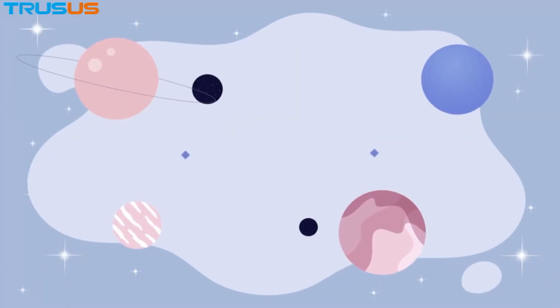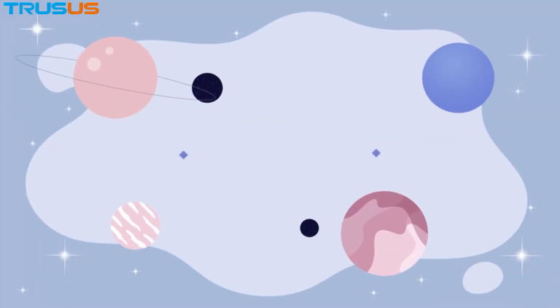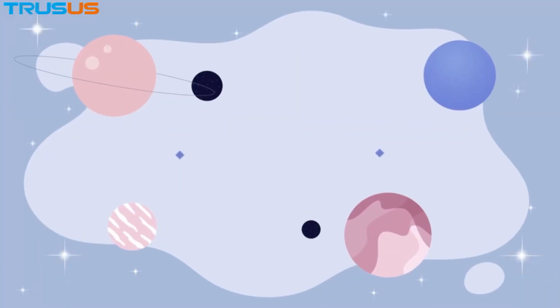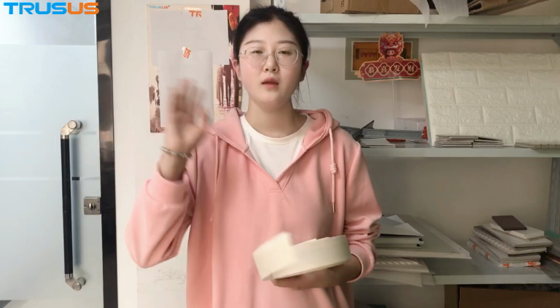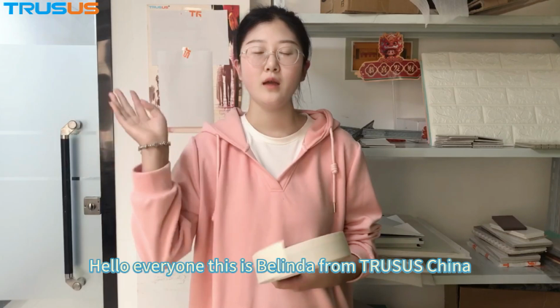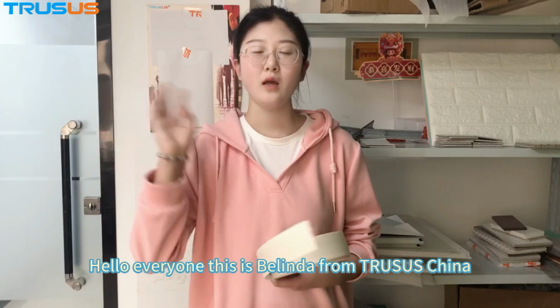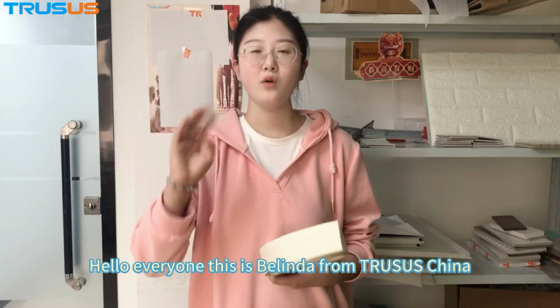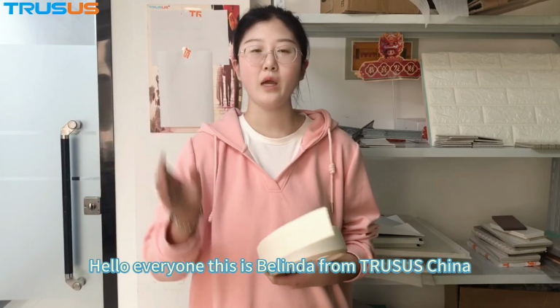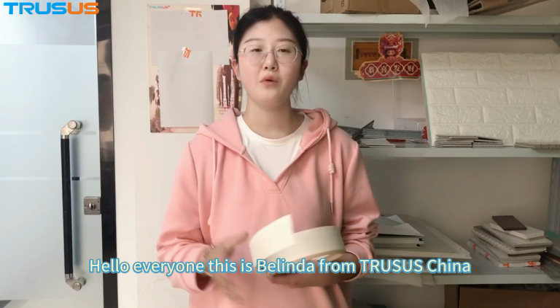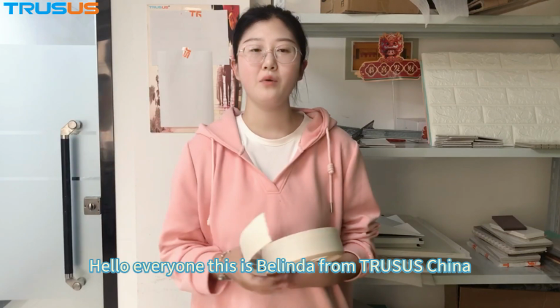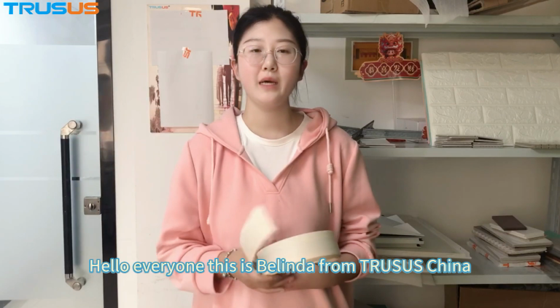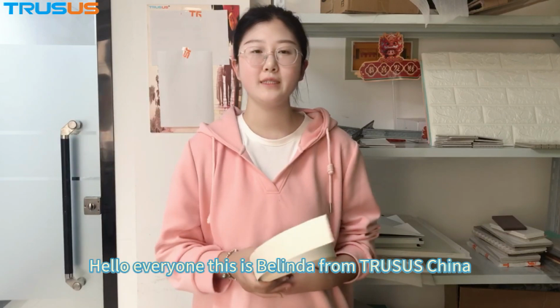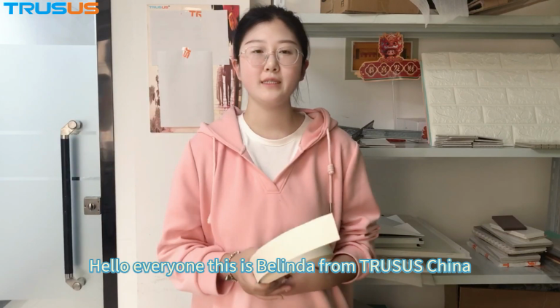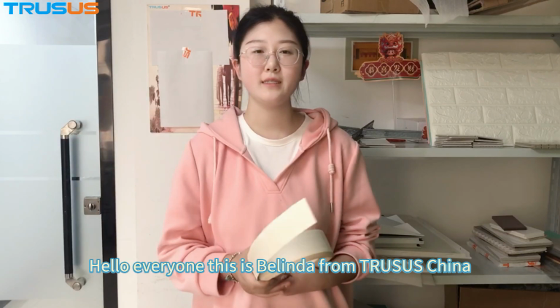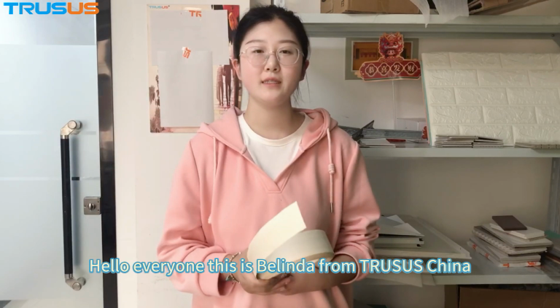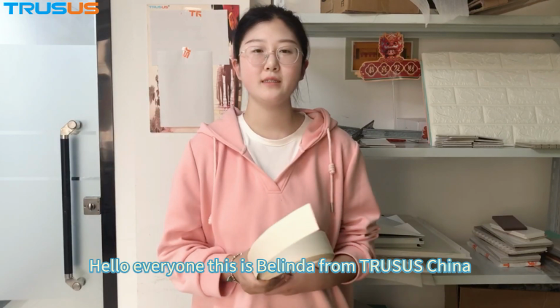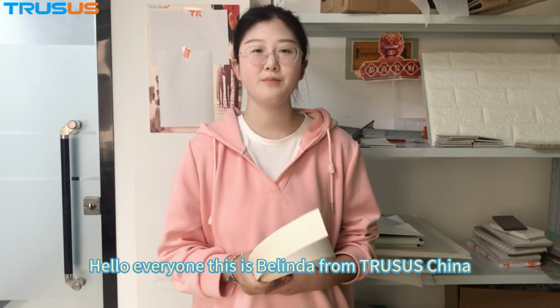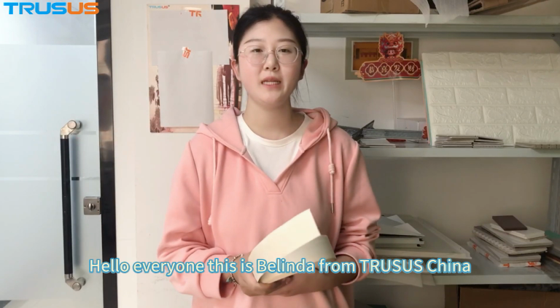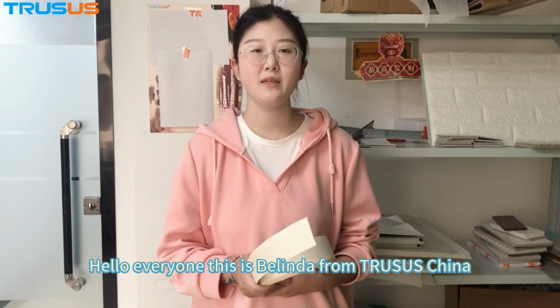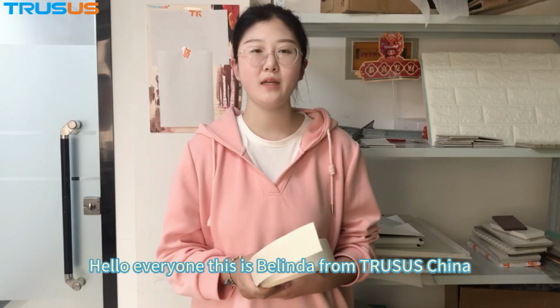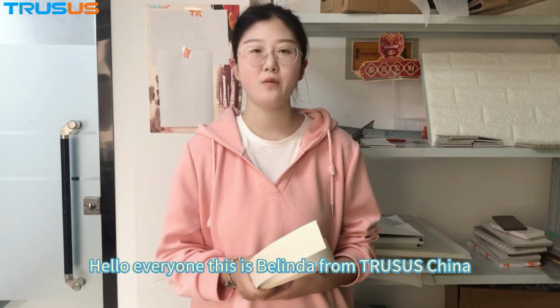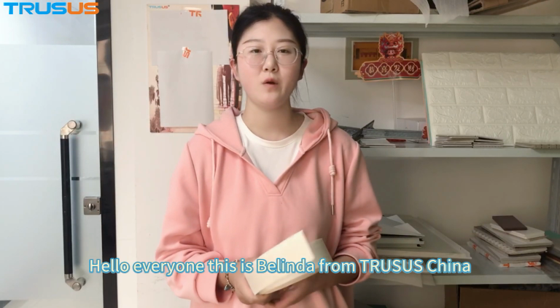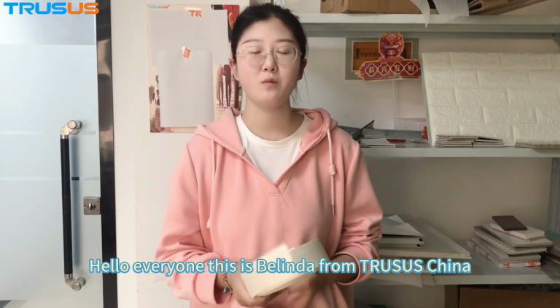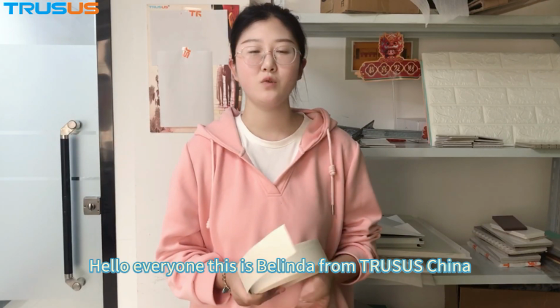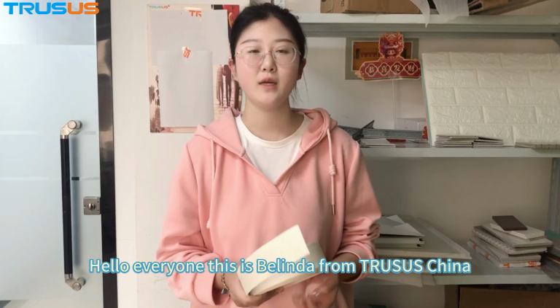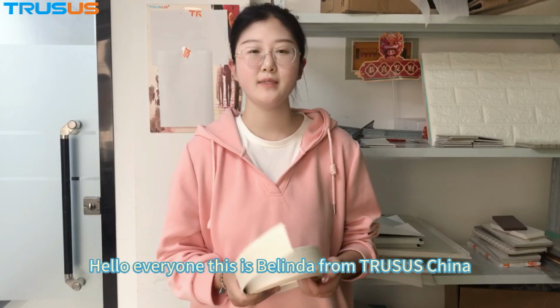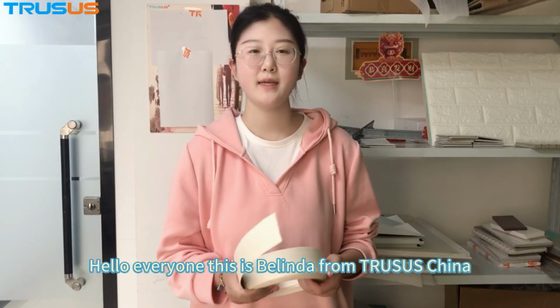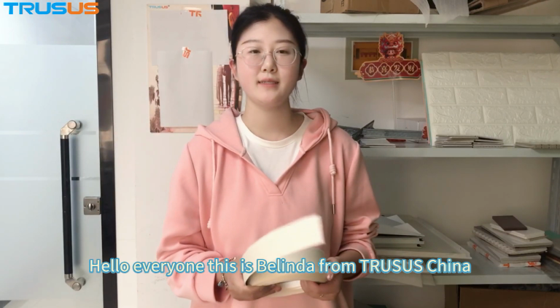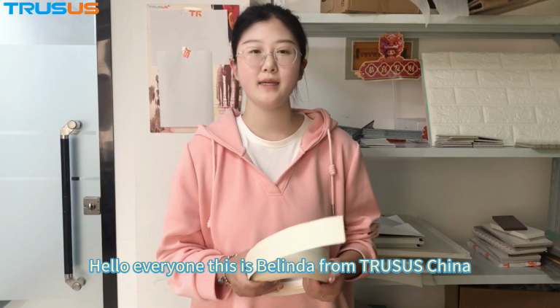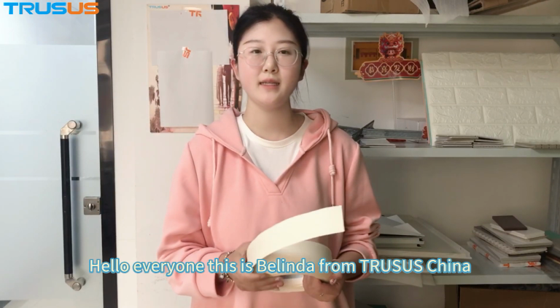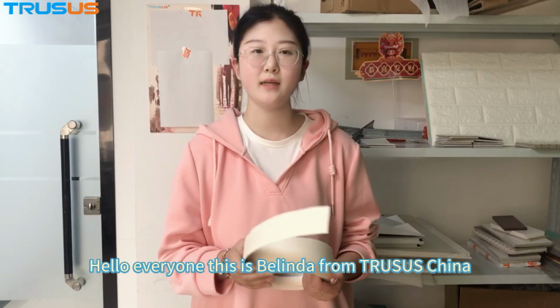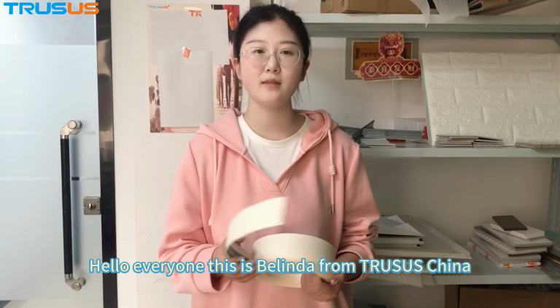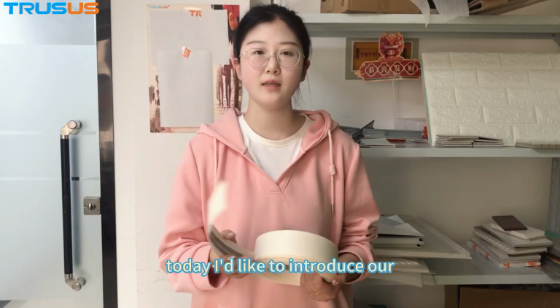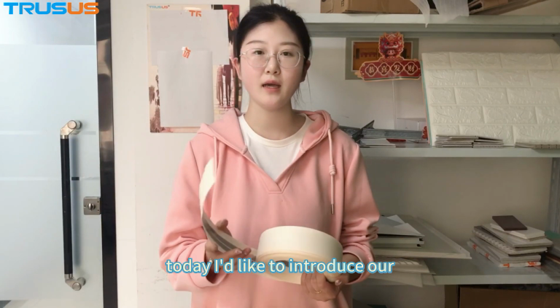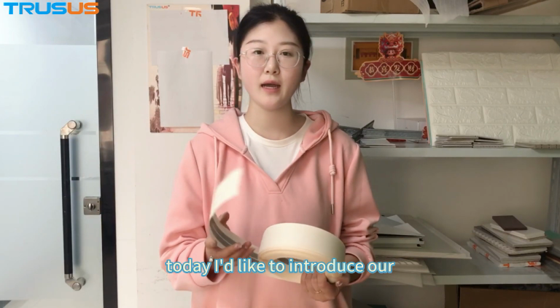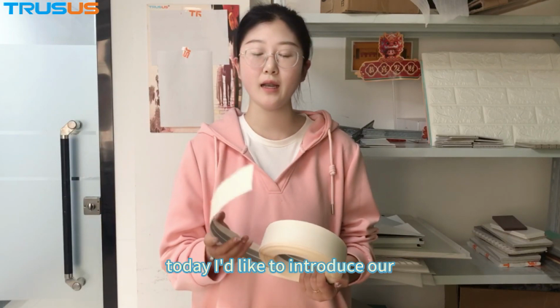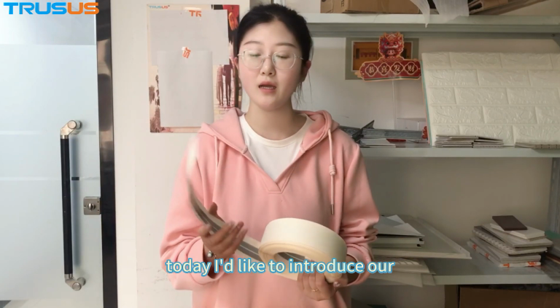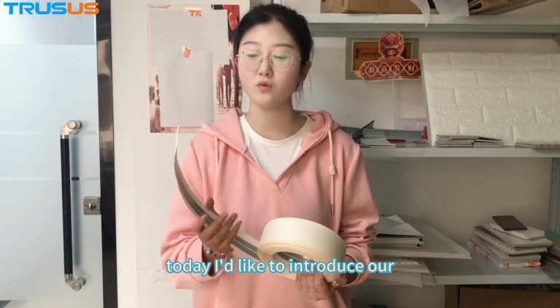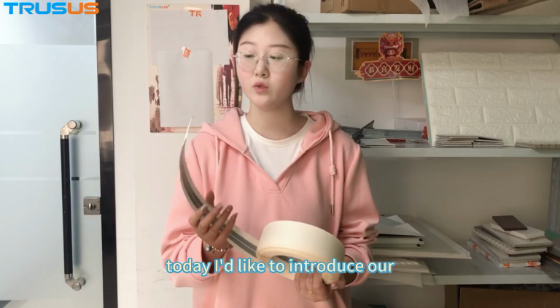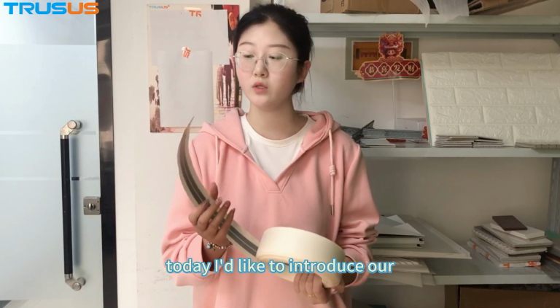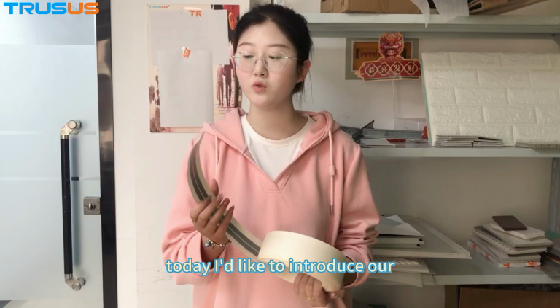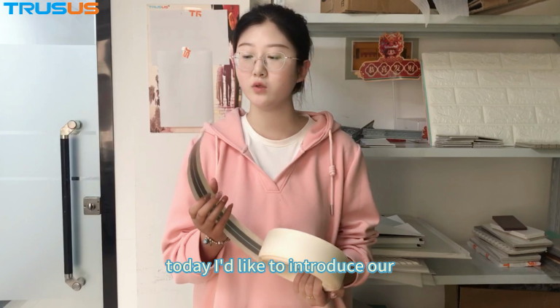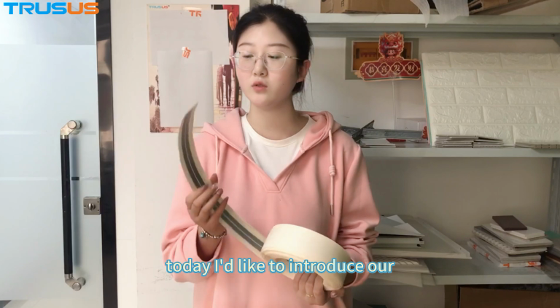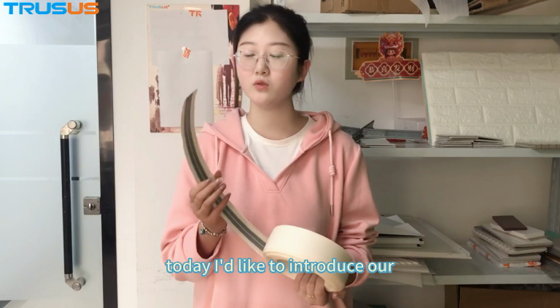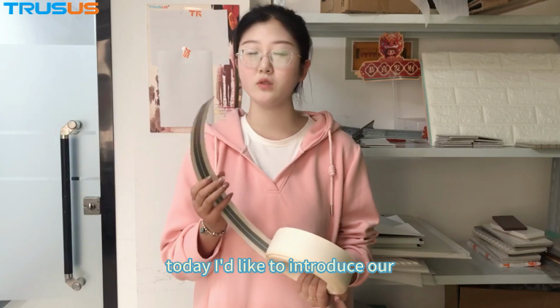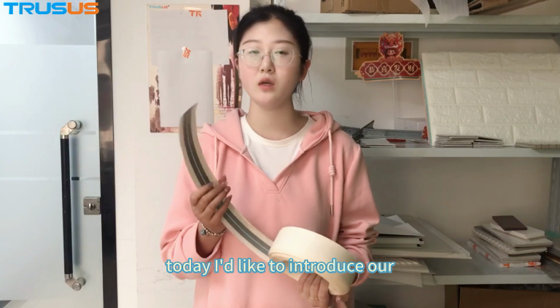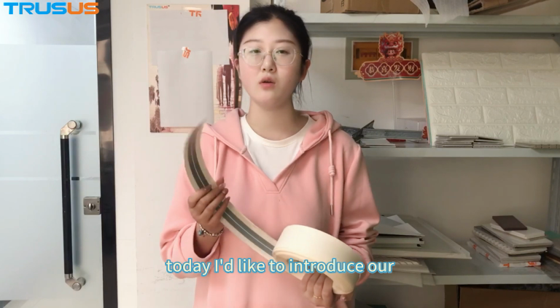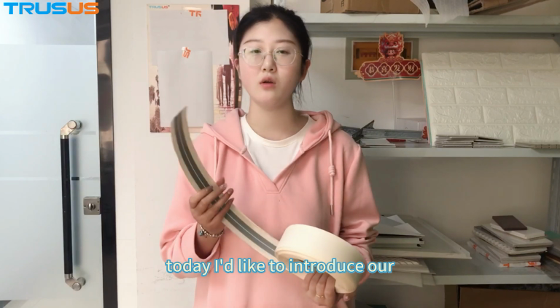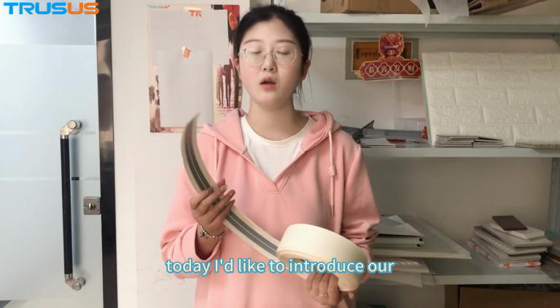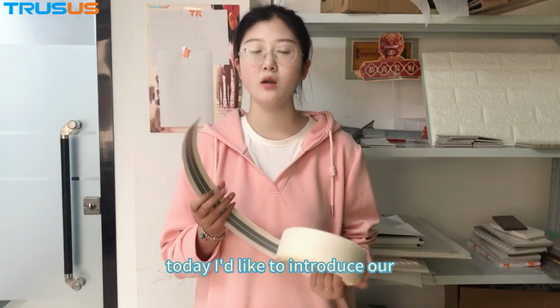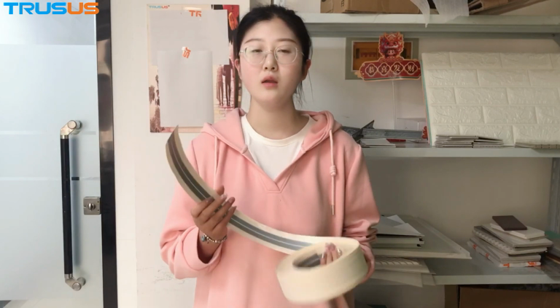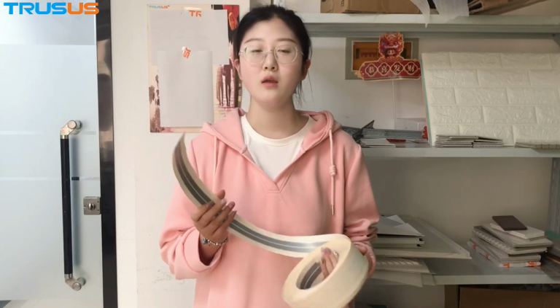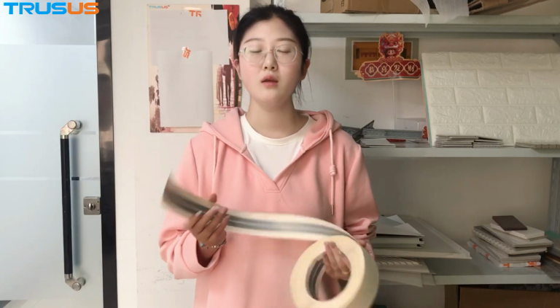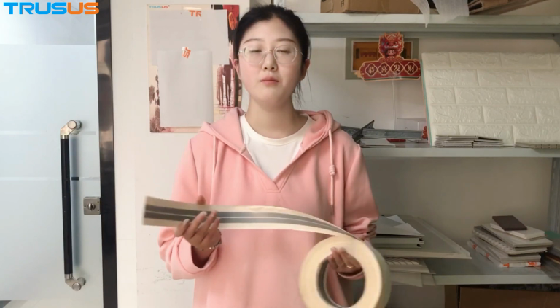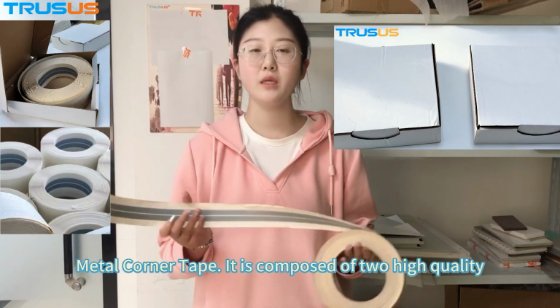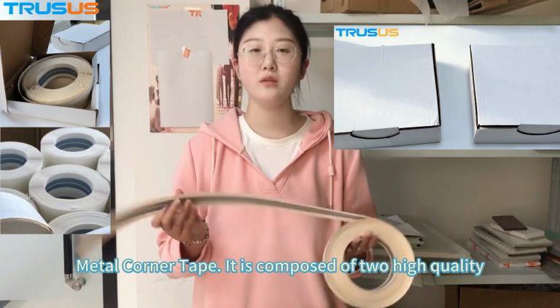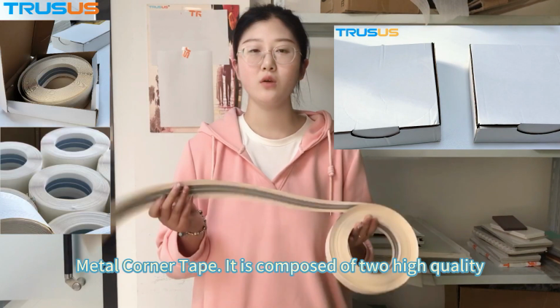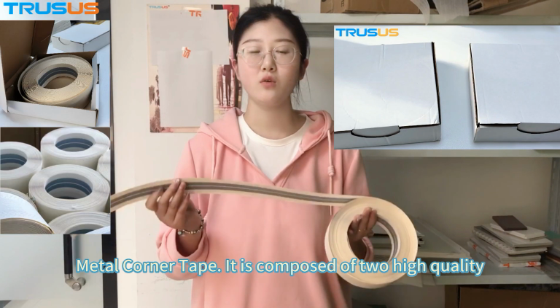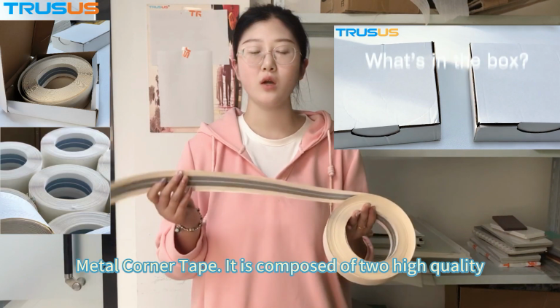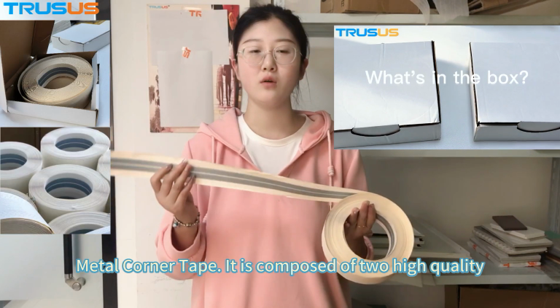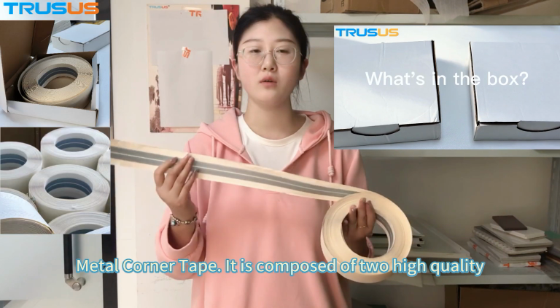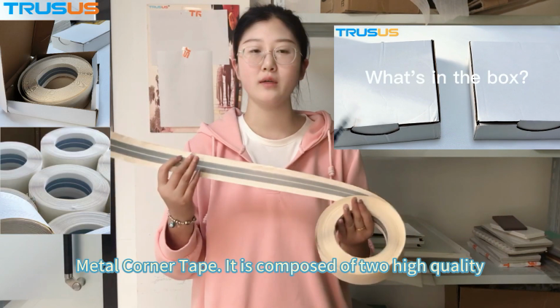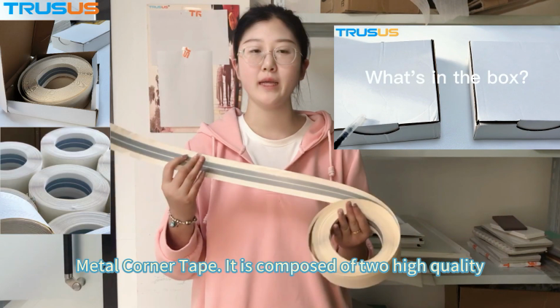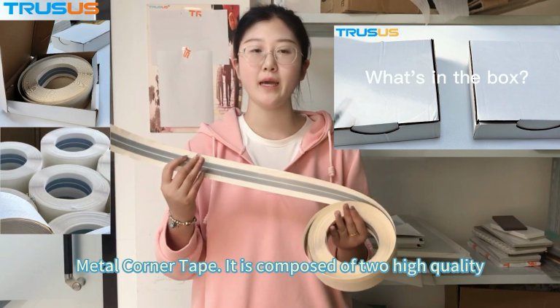Hello everyone, this is Belinda from Chasa. Today I'd like to introduce our metal corner tape.